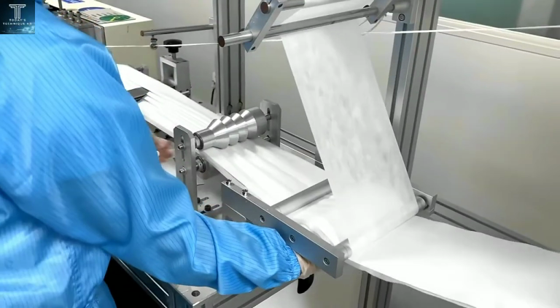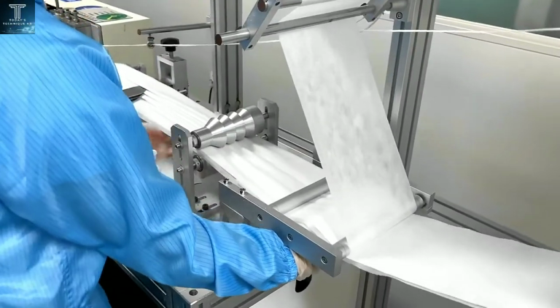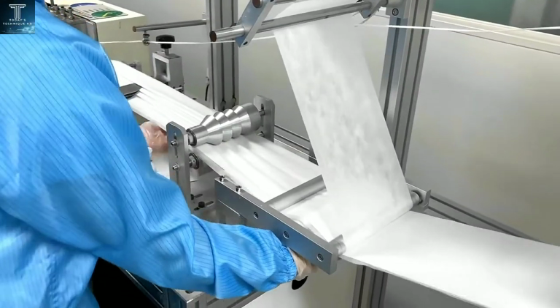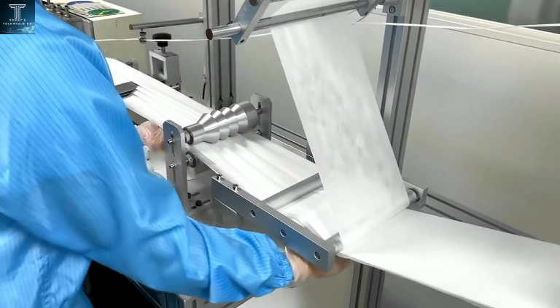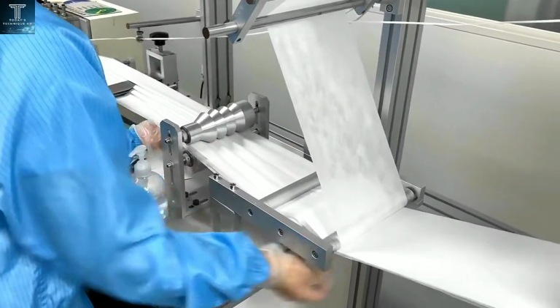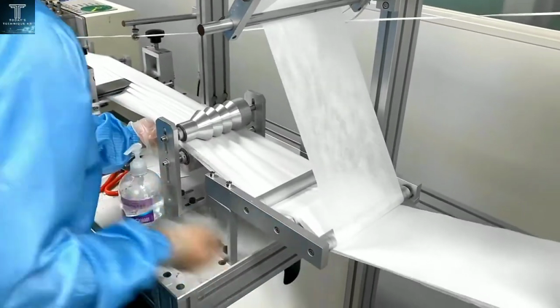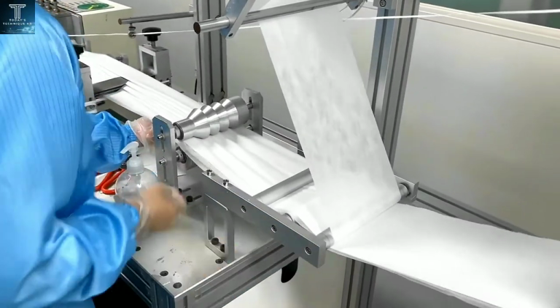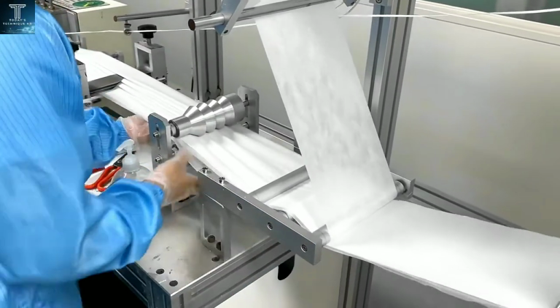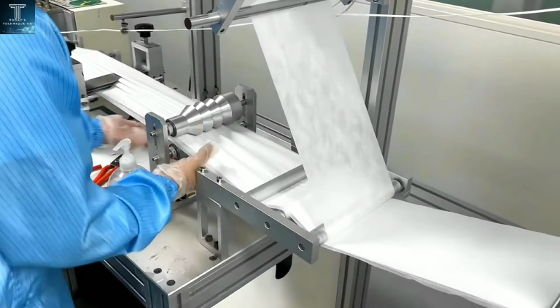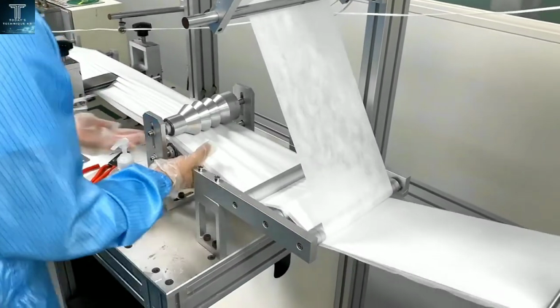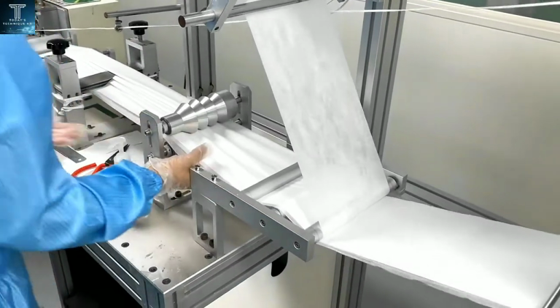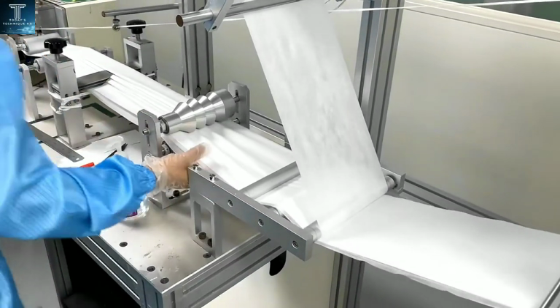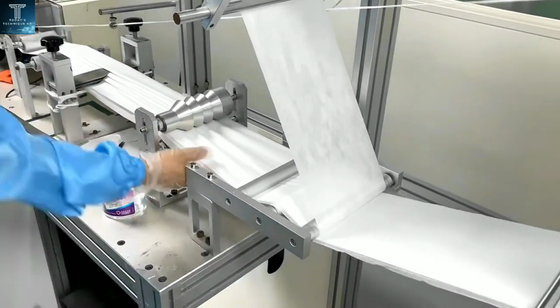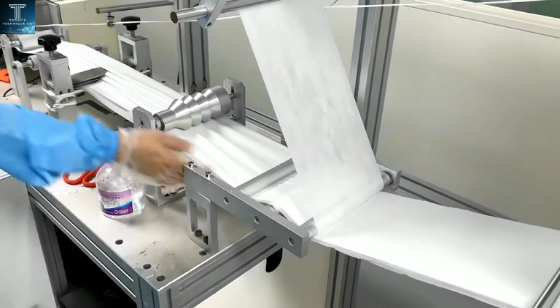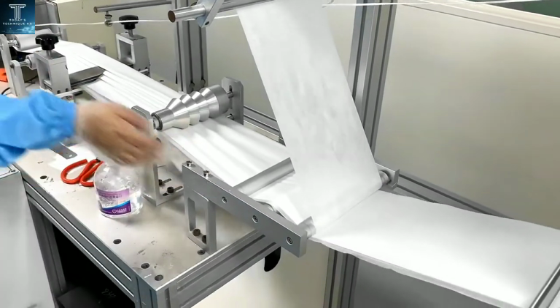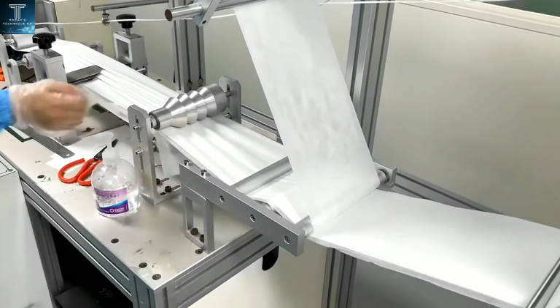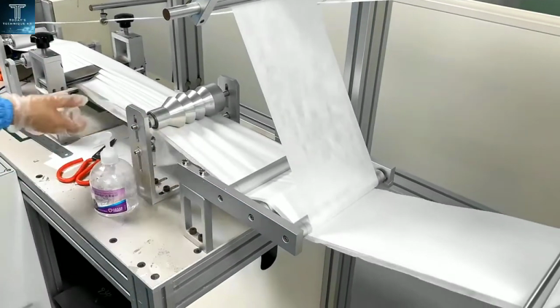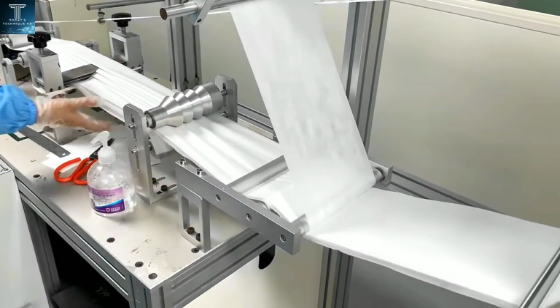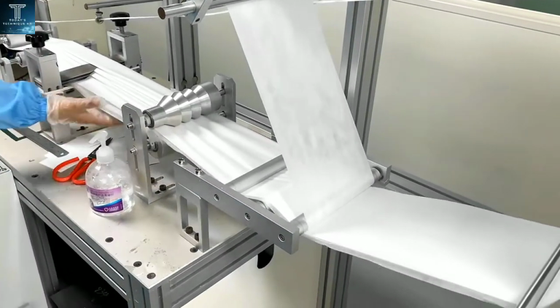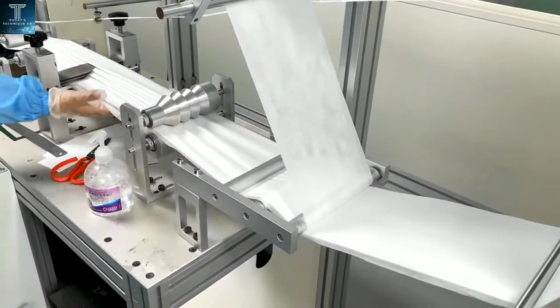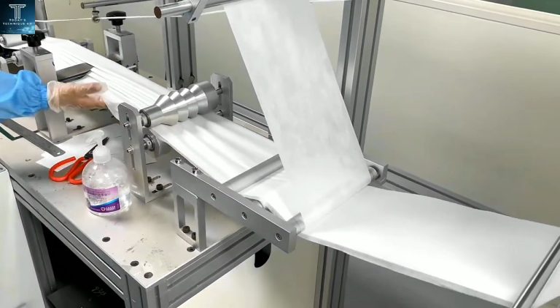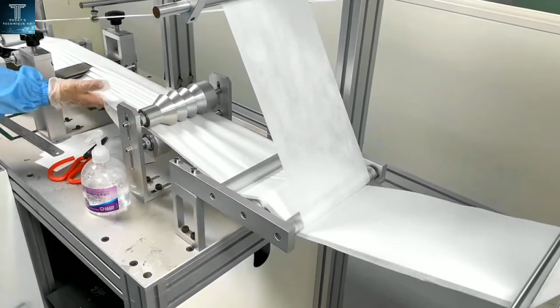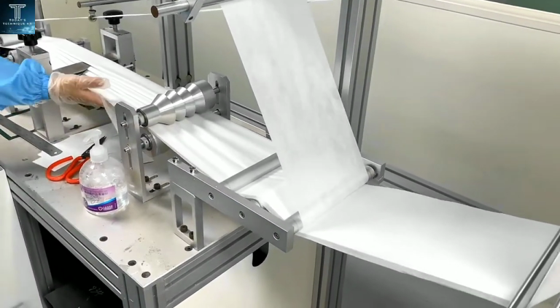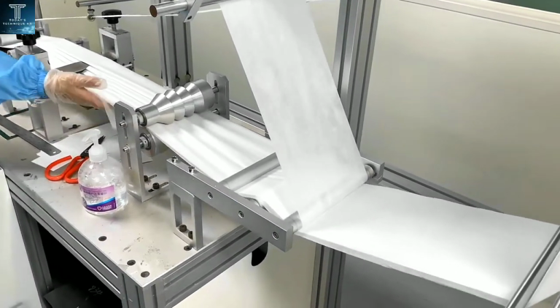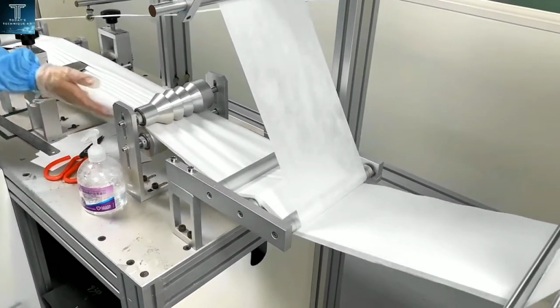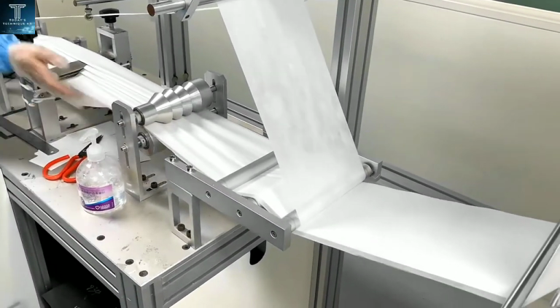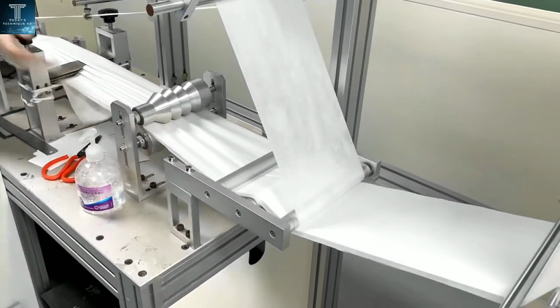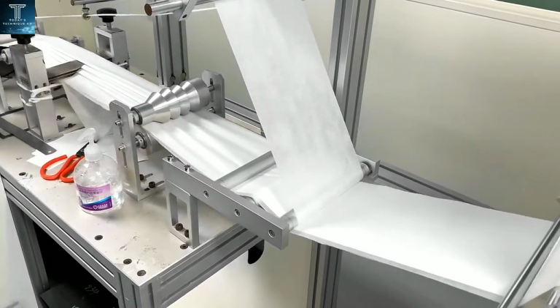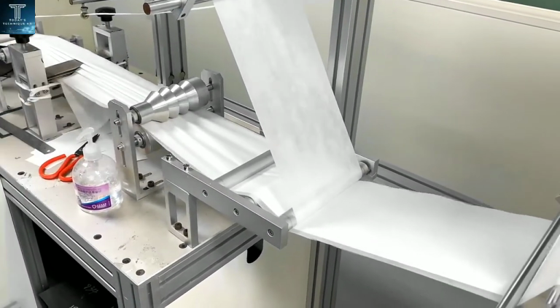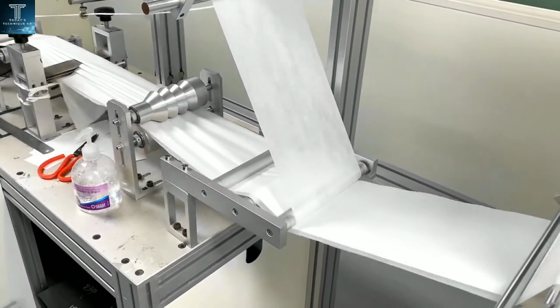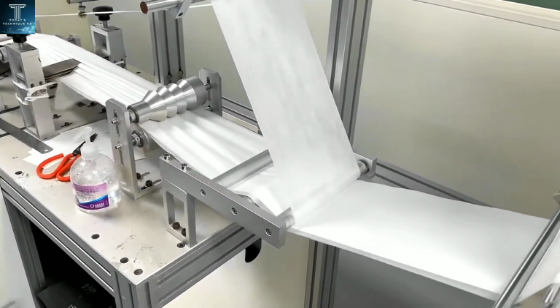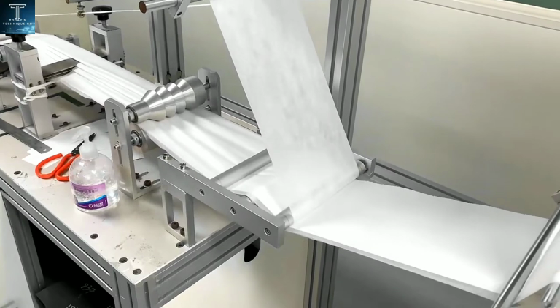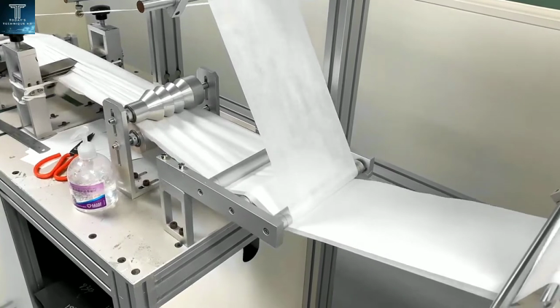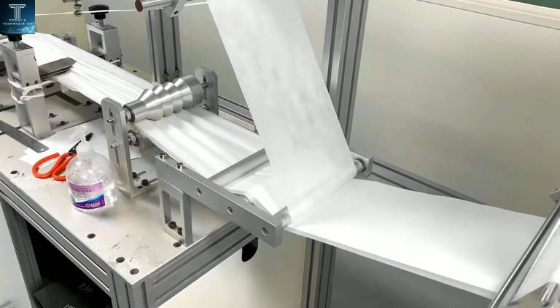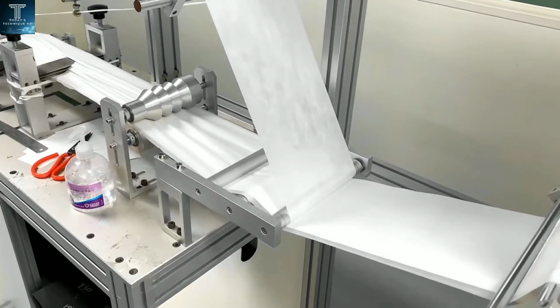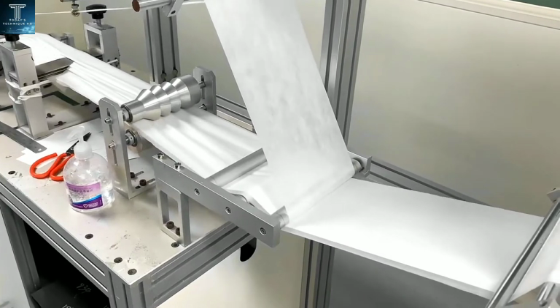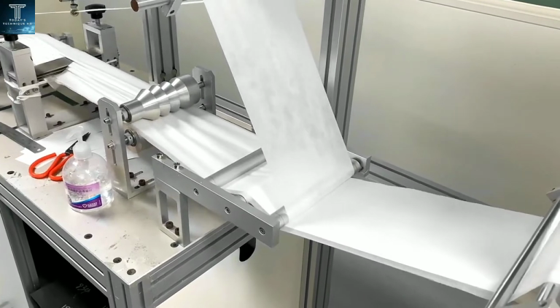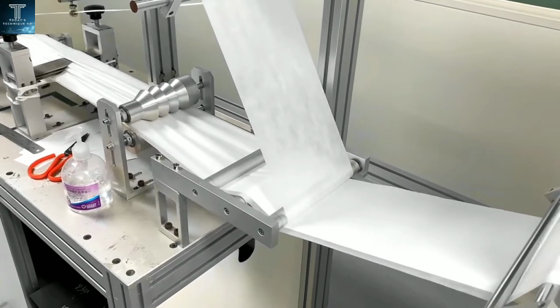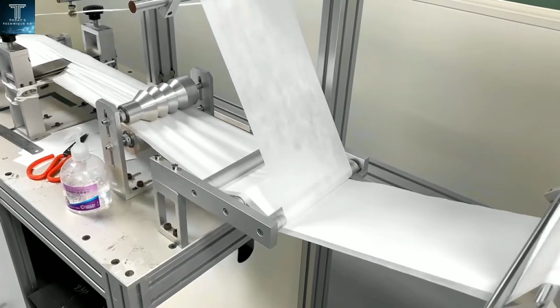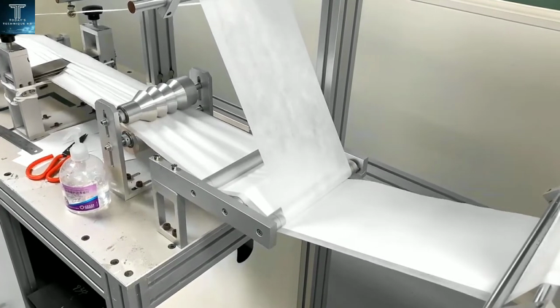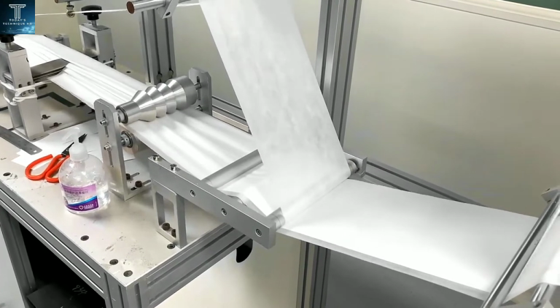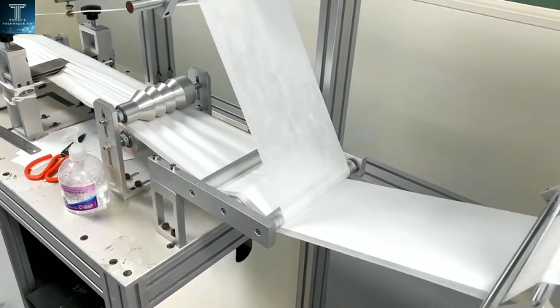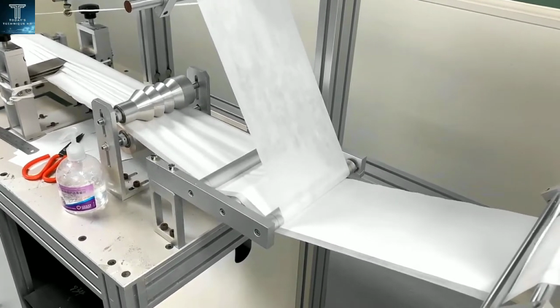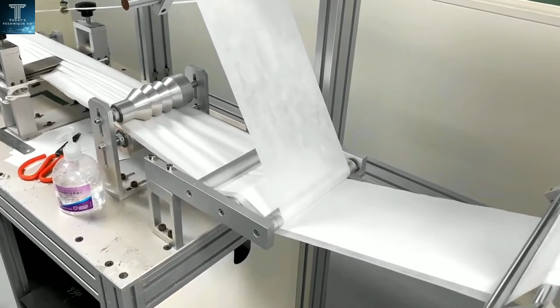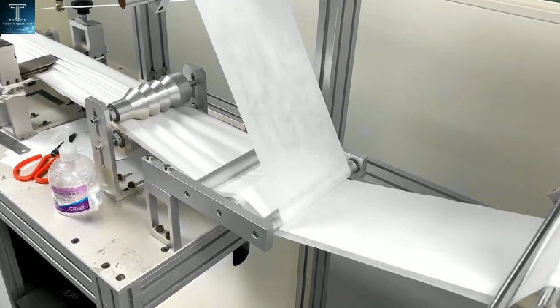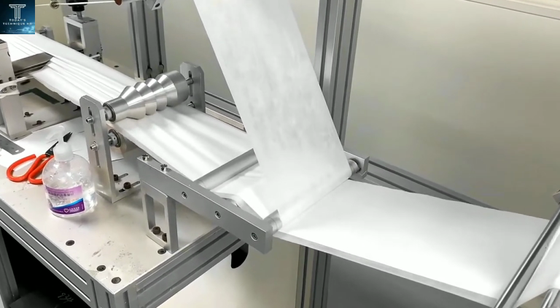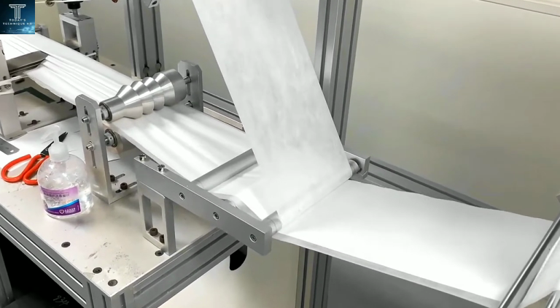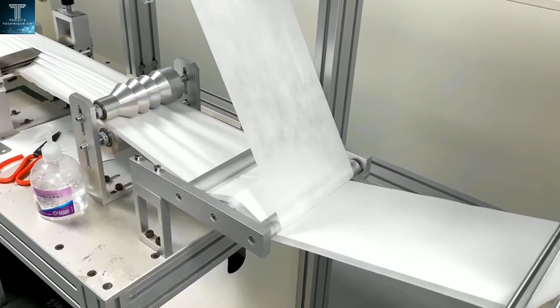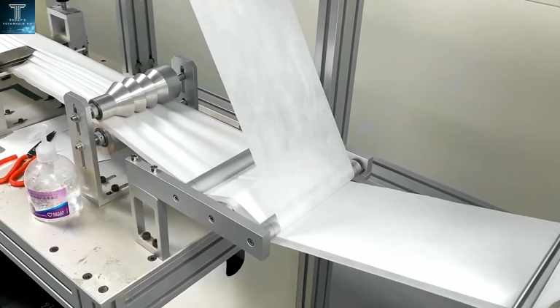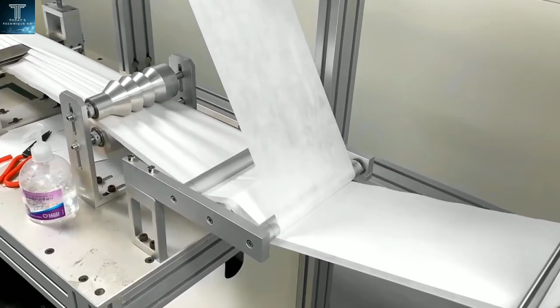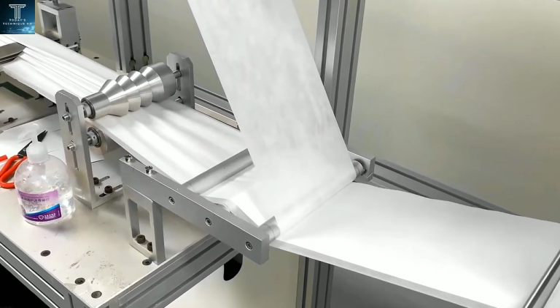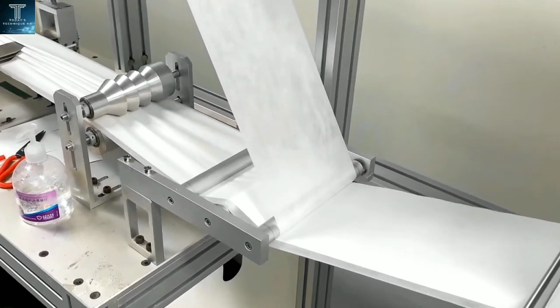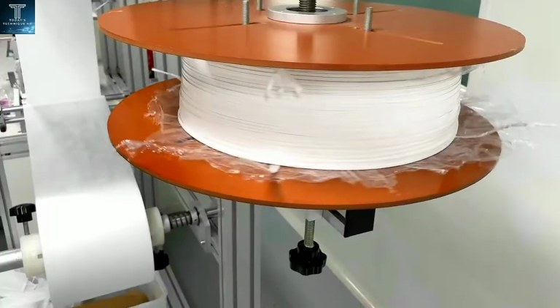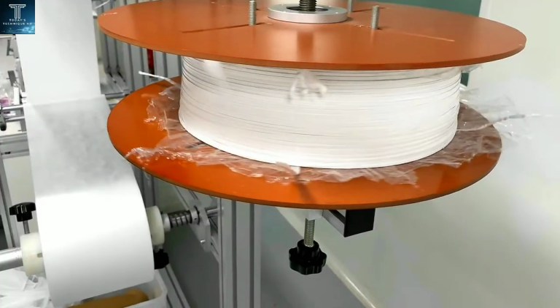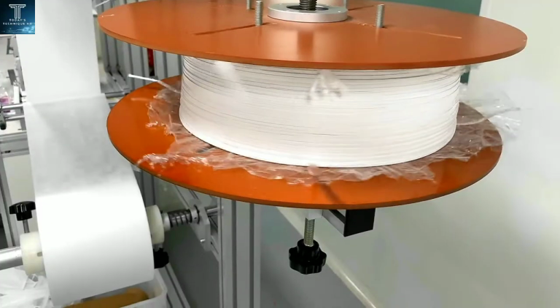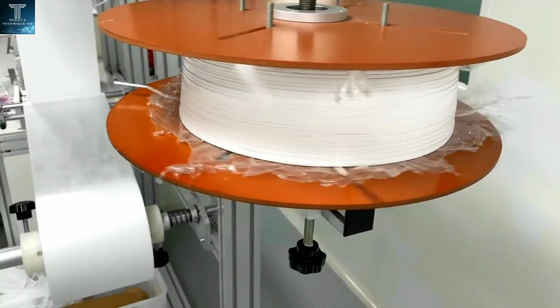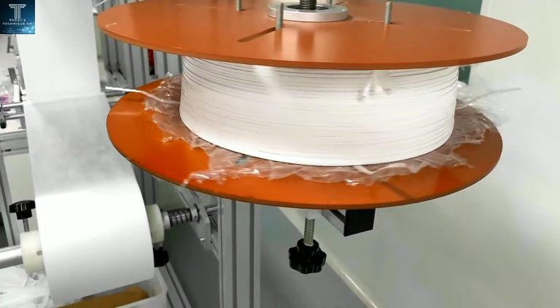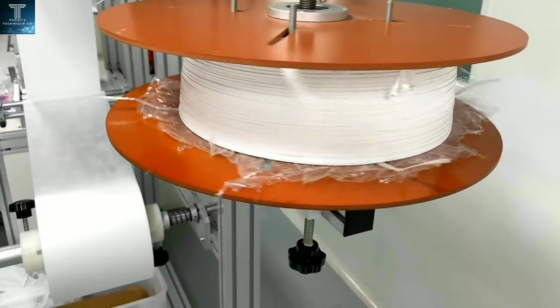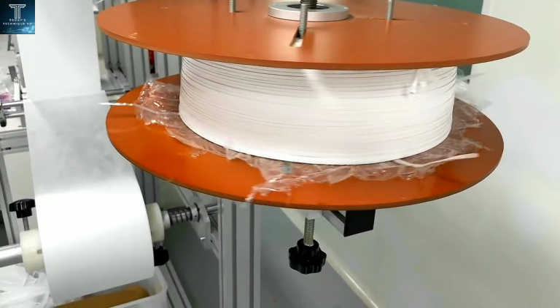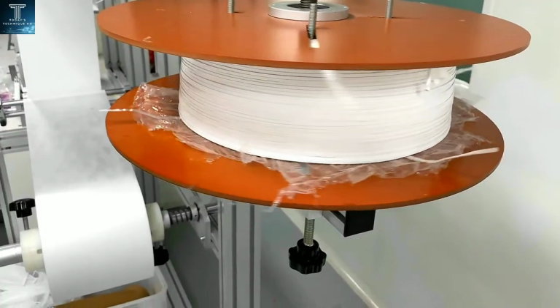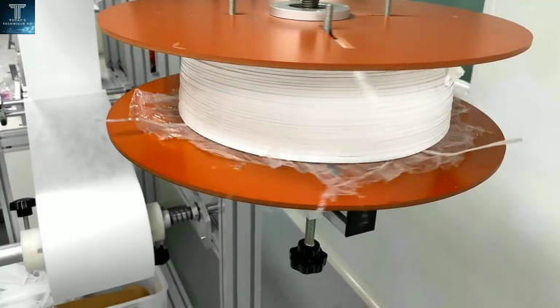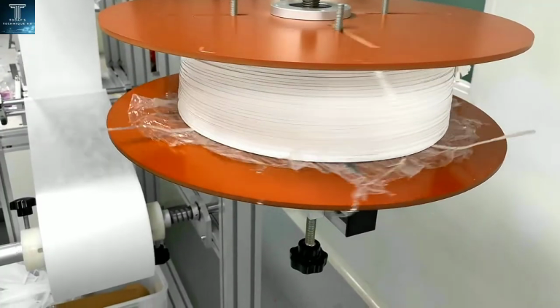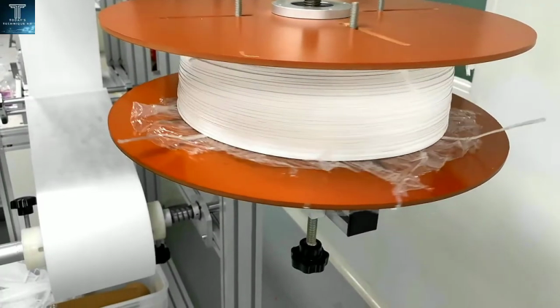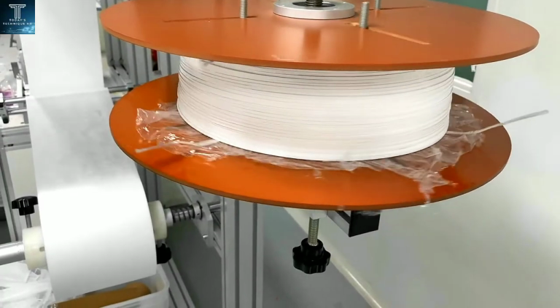Workers working in the factory mostly supervise the production line, check the quality of the masks produced, and help with the packaging process.